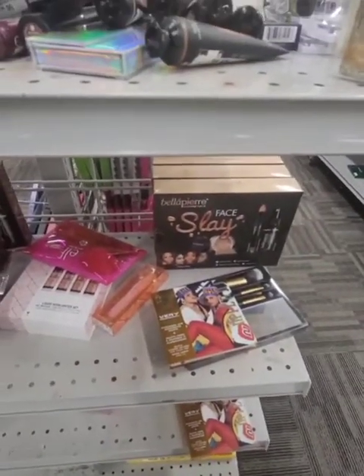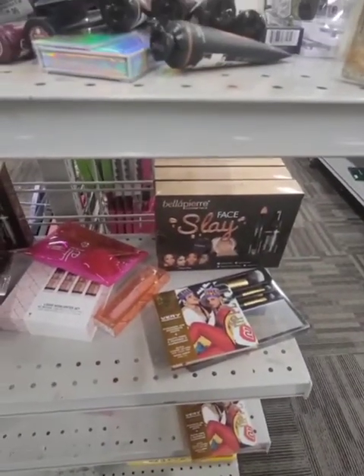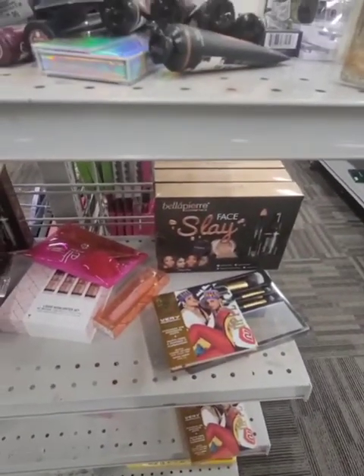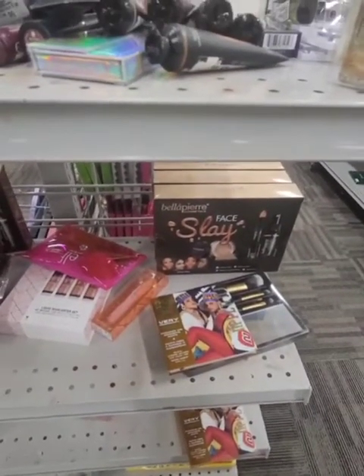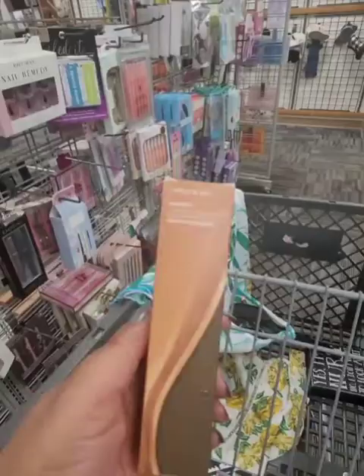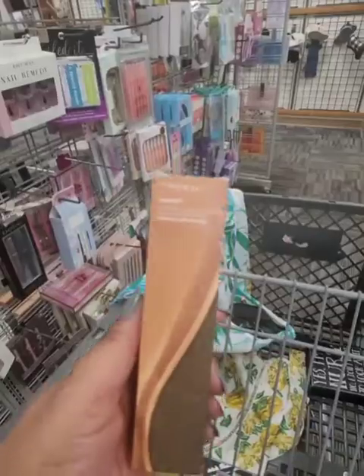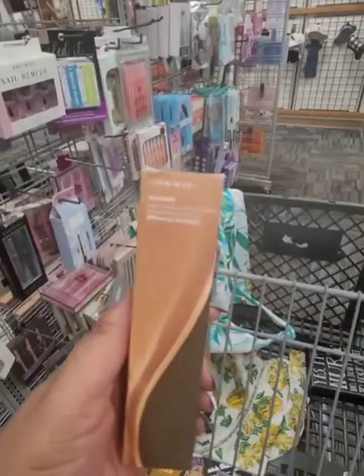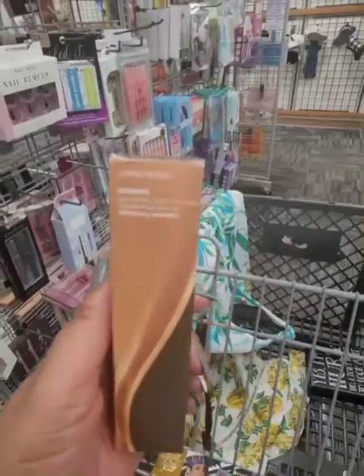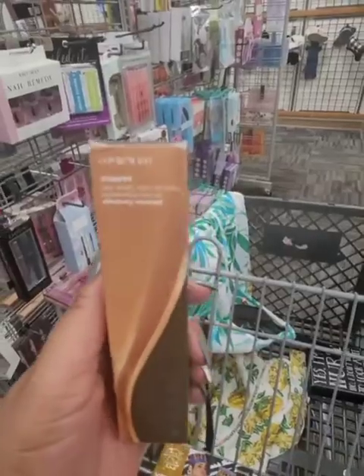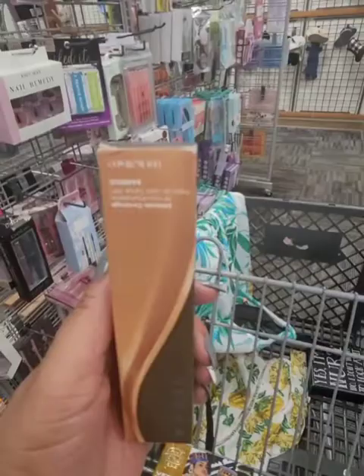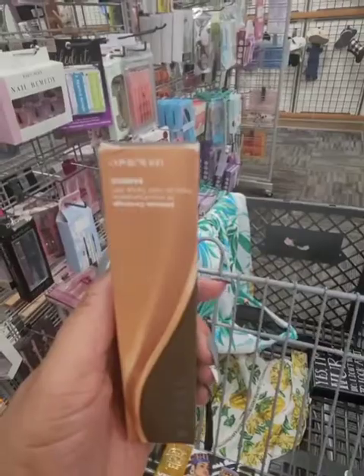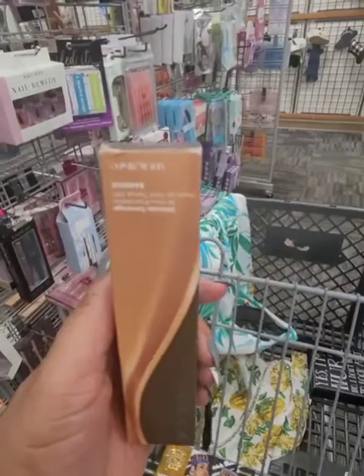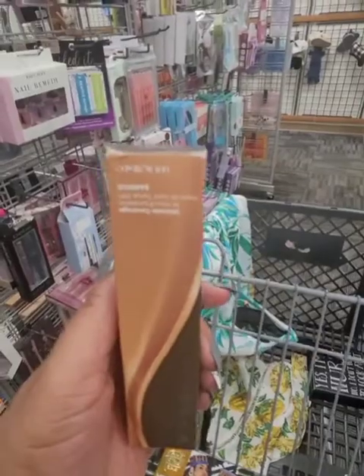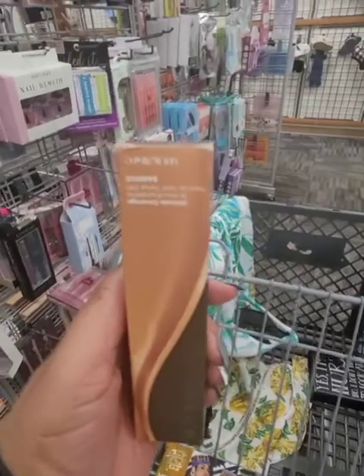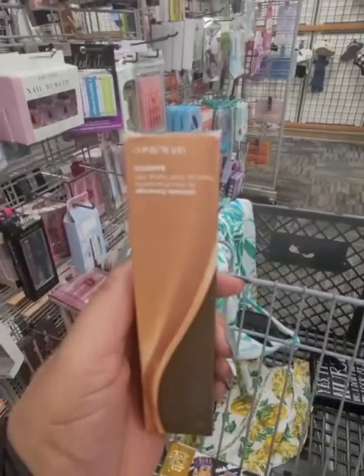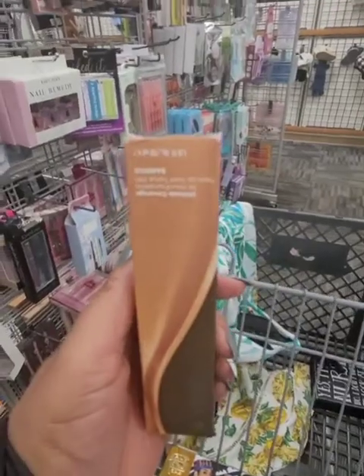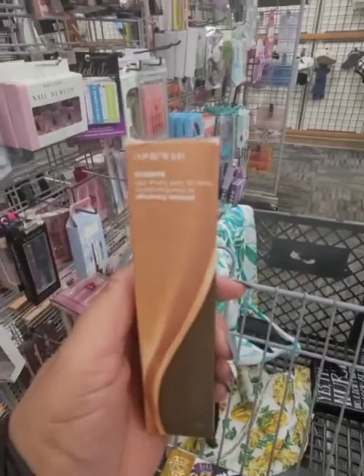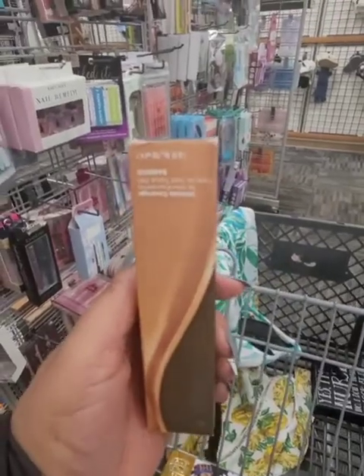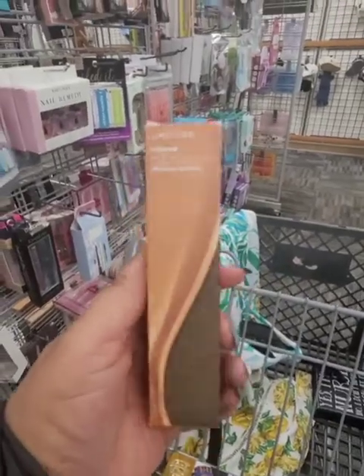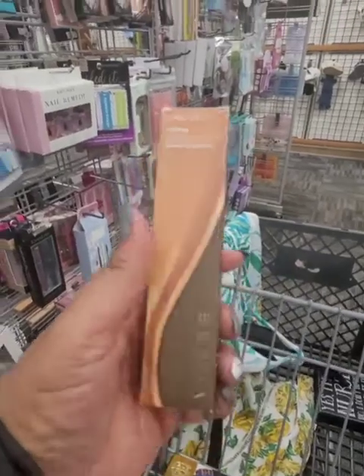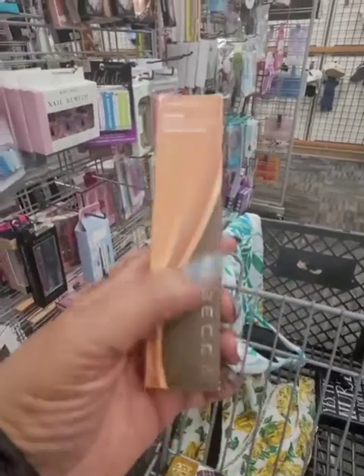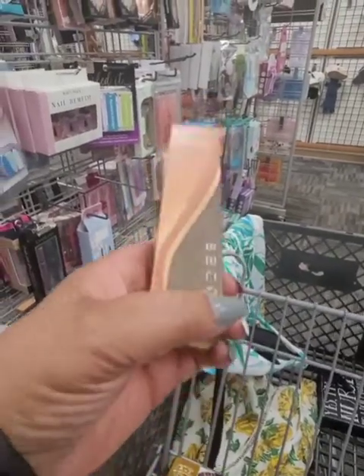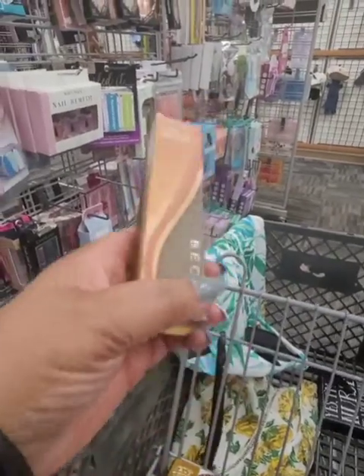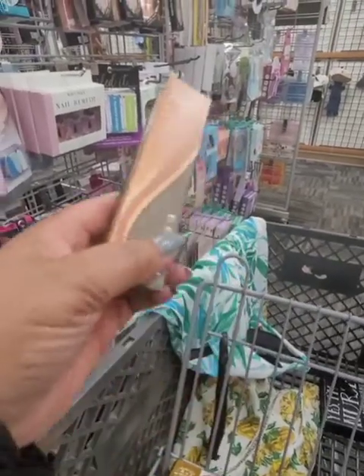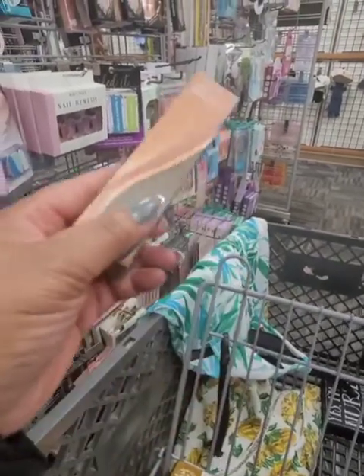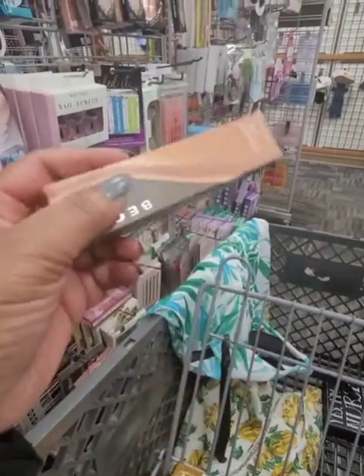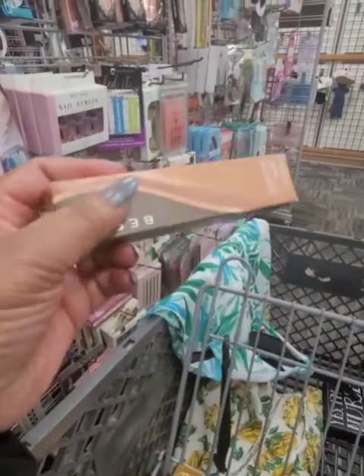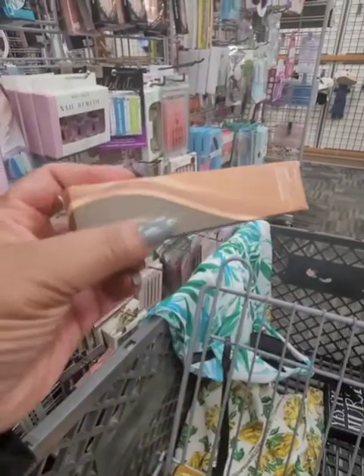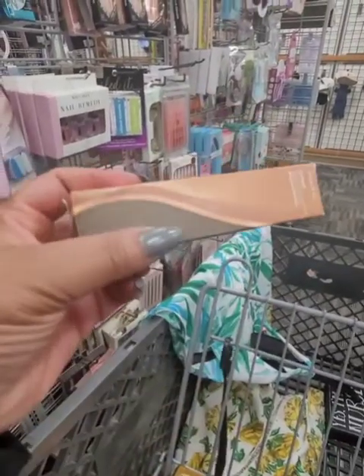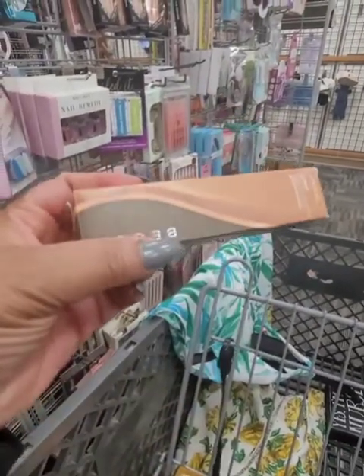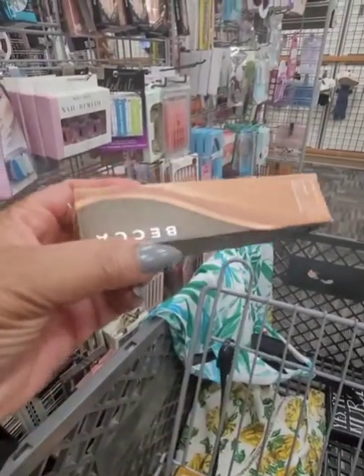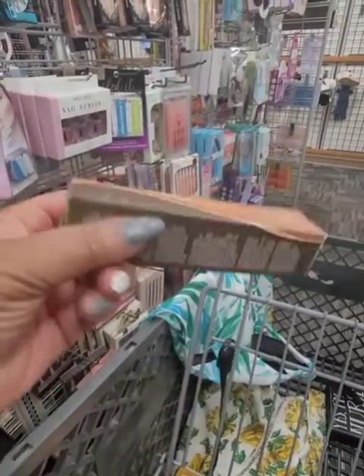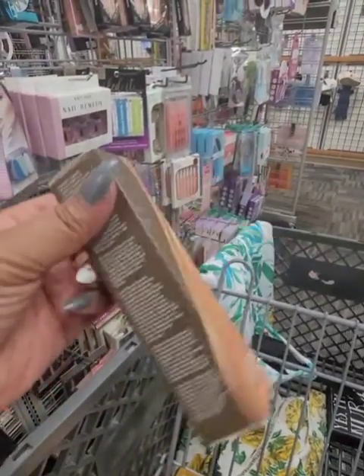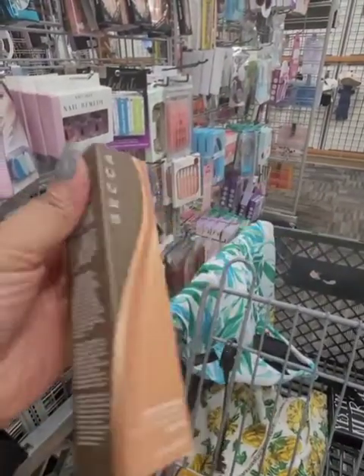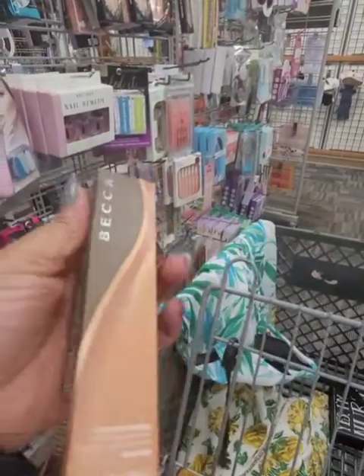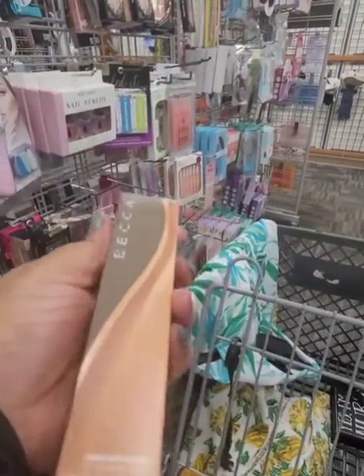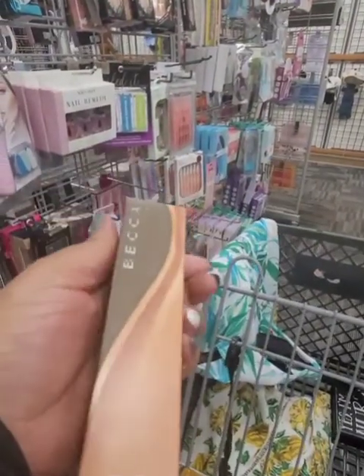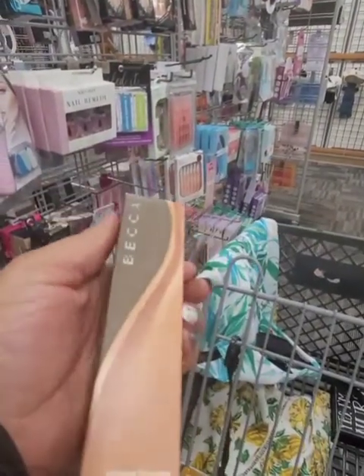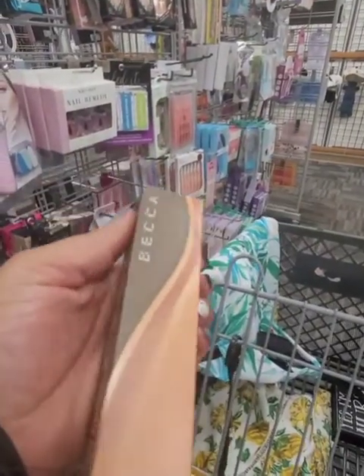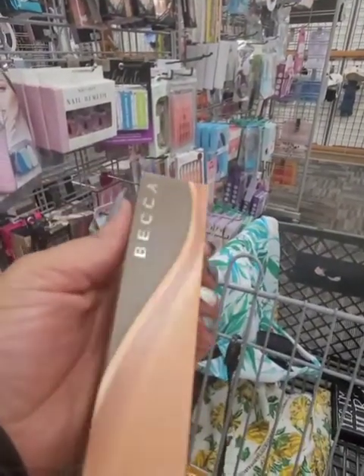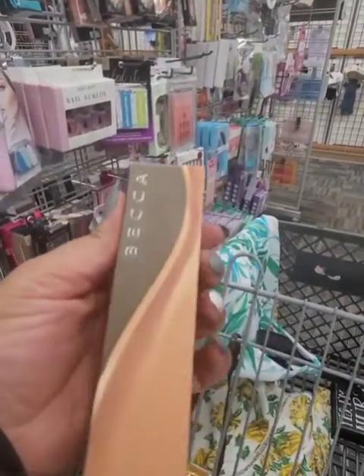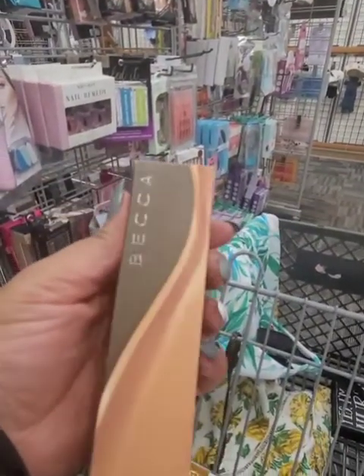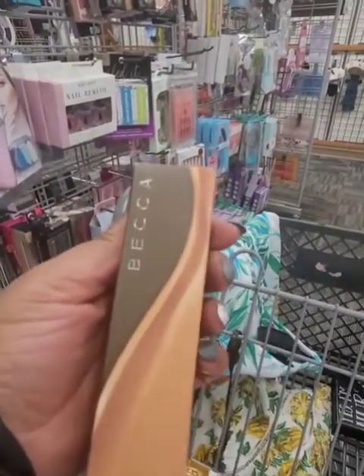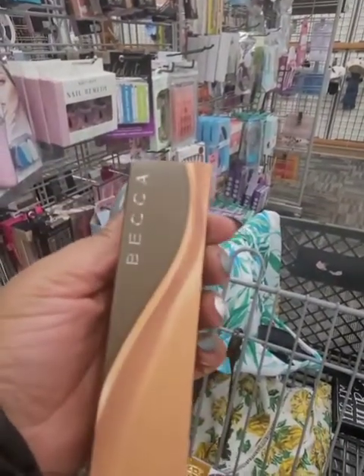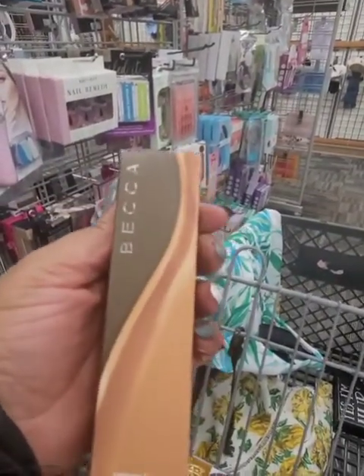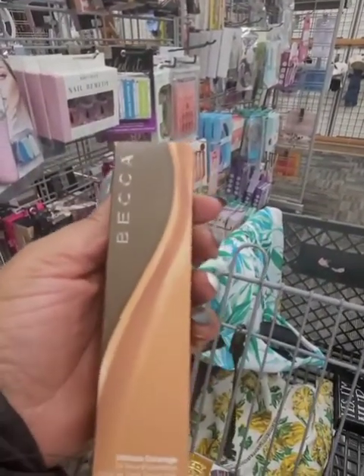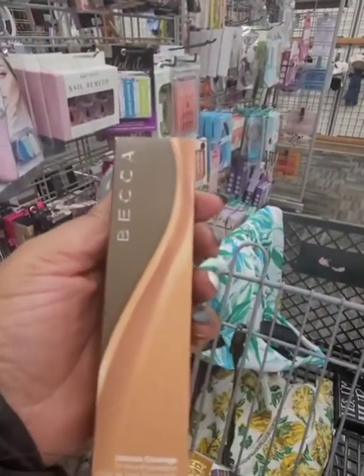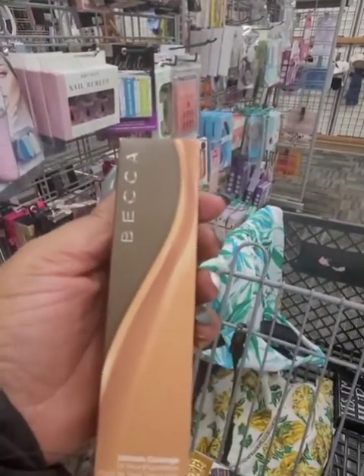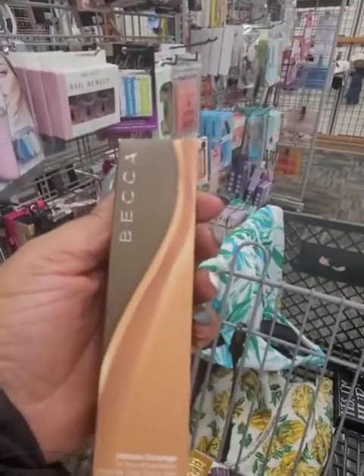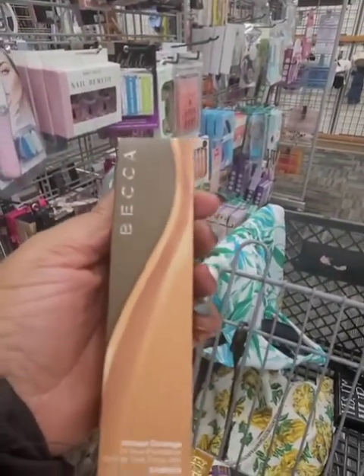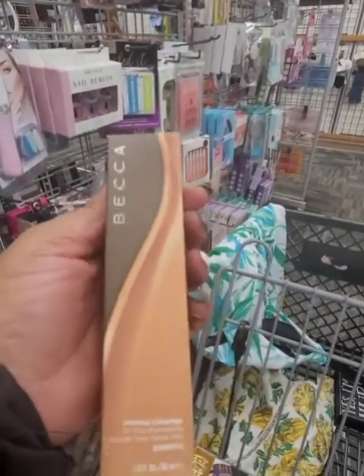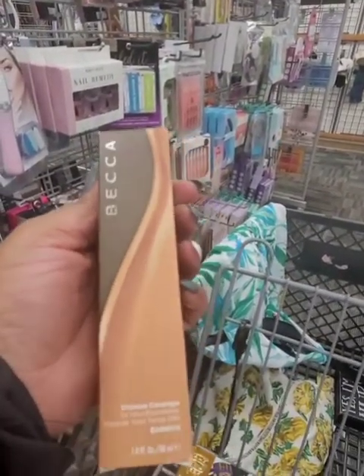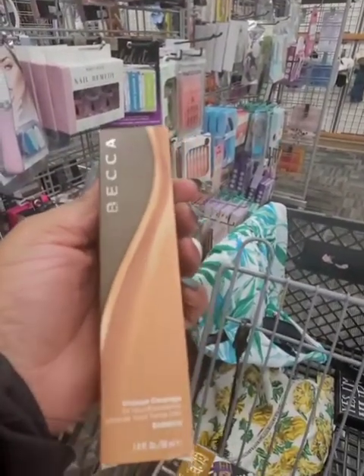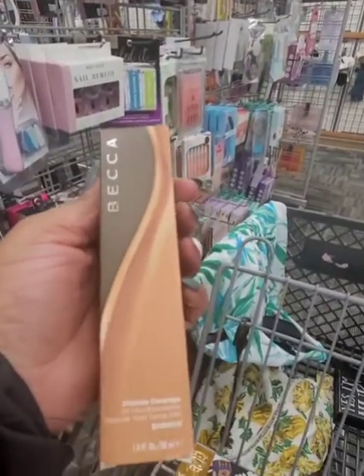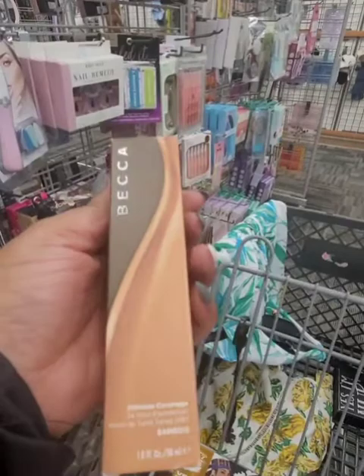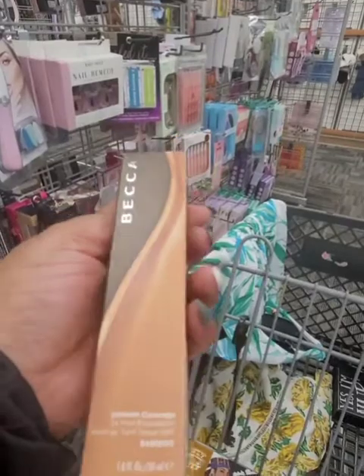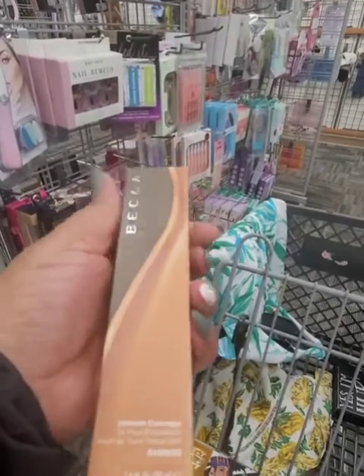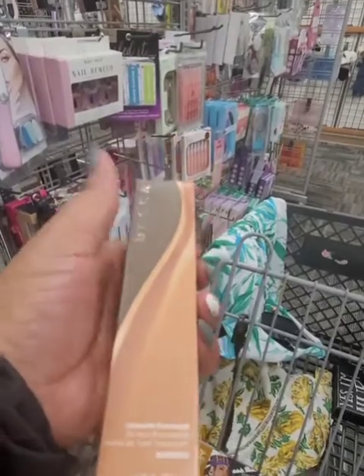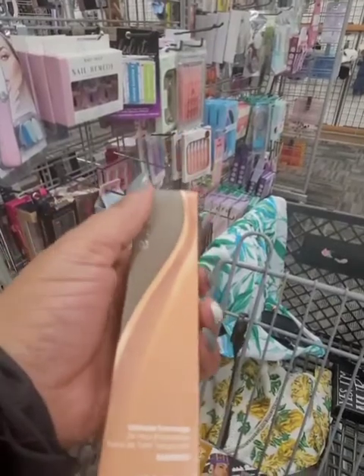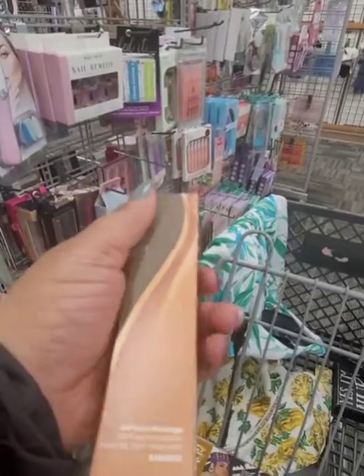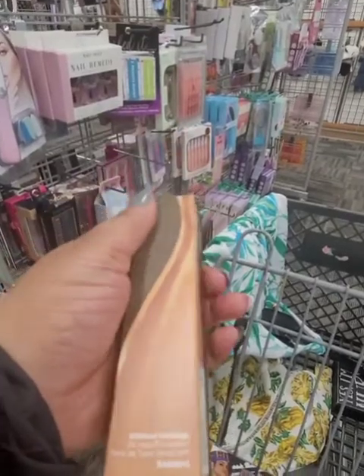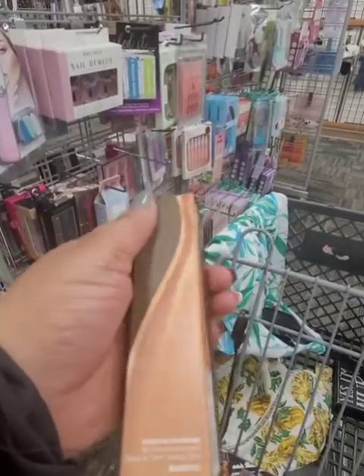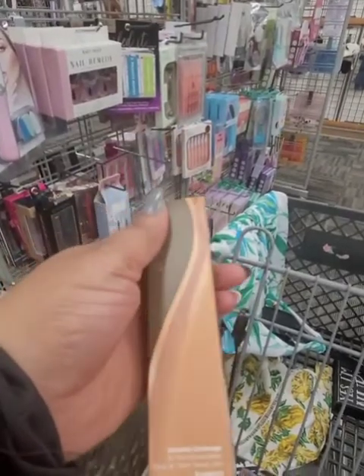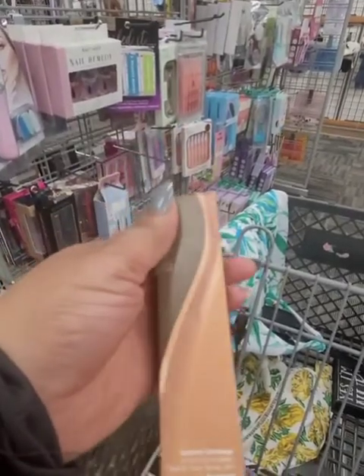I did find this Becca Foundation — it's a 24-hour foundation, and I believe this is my shade. It's $9.99.